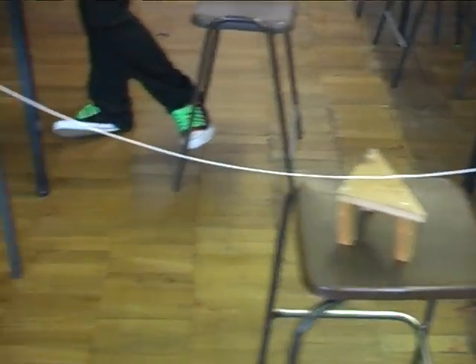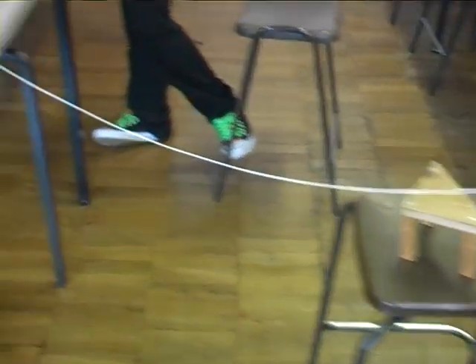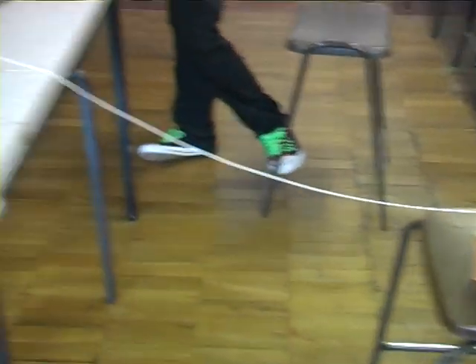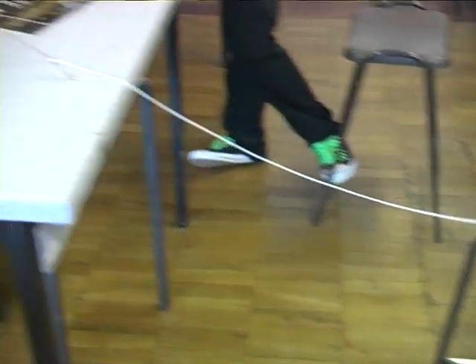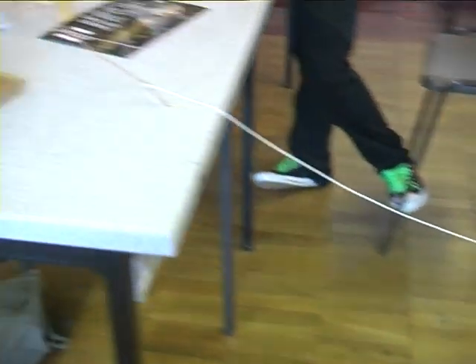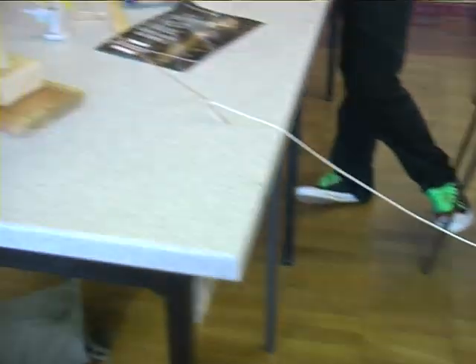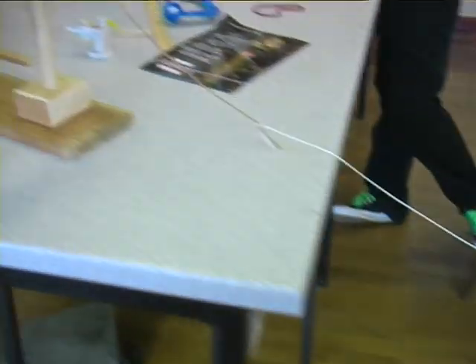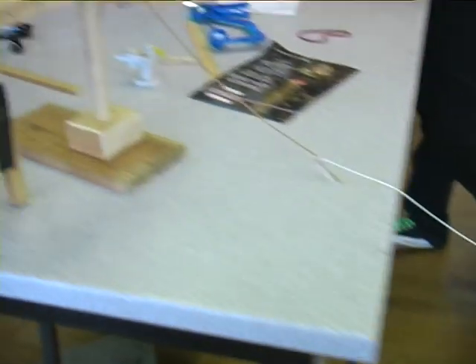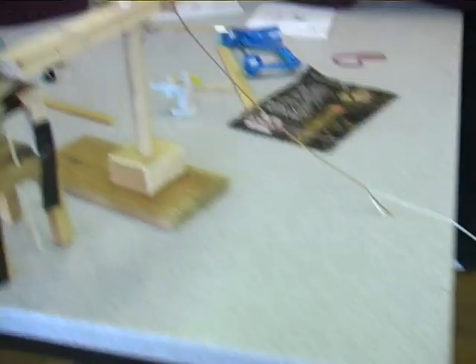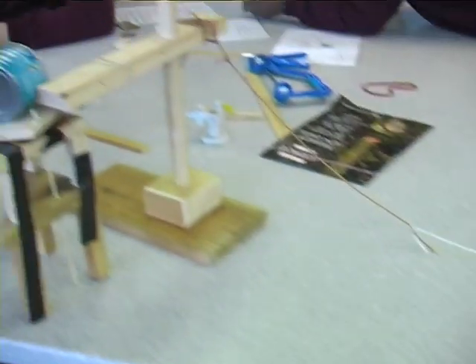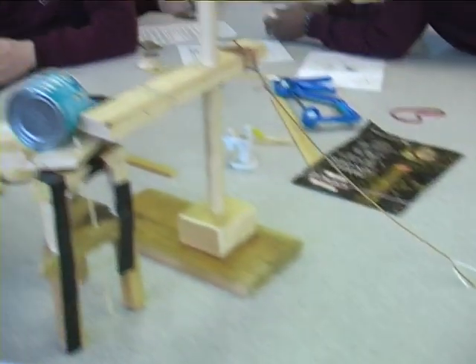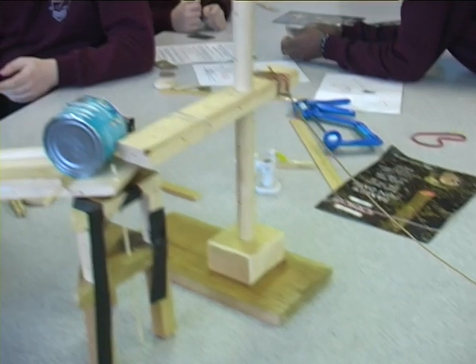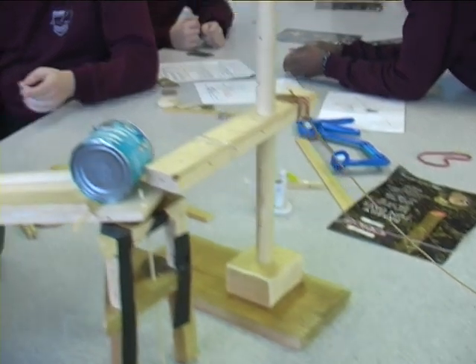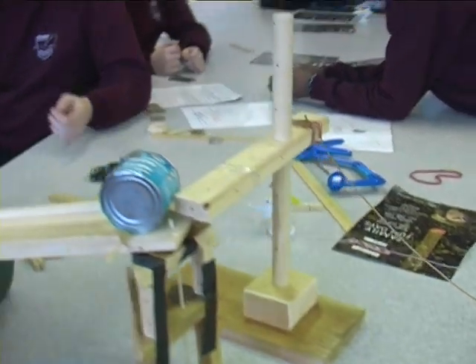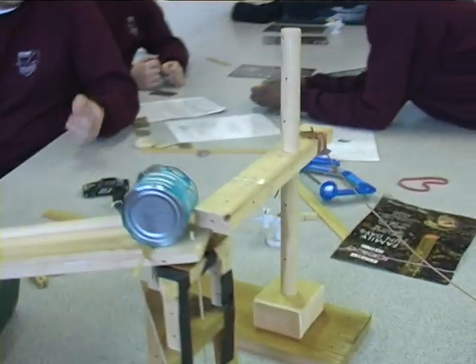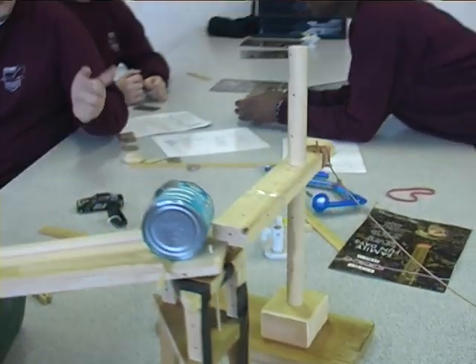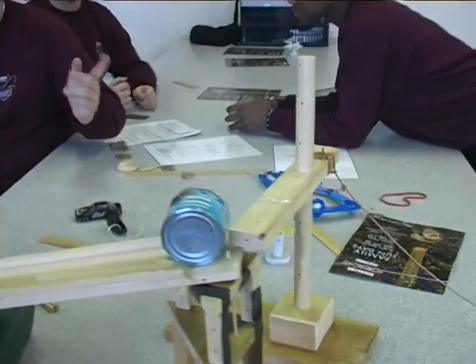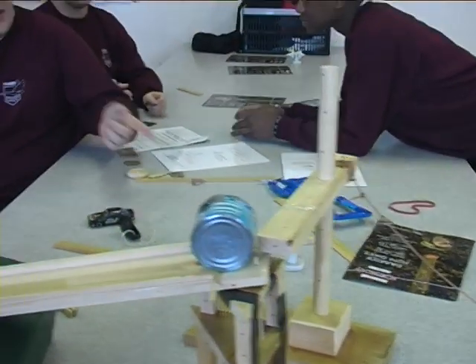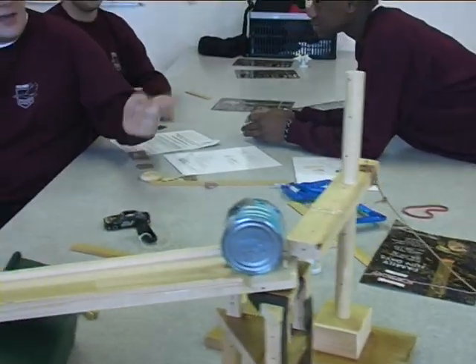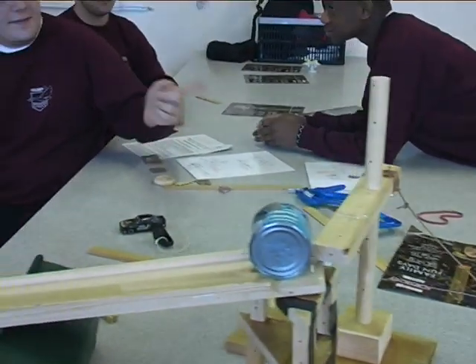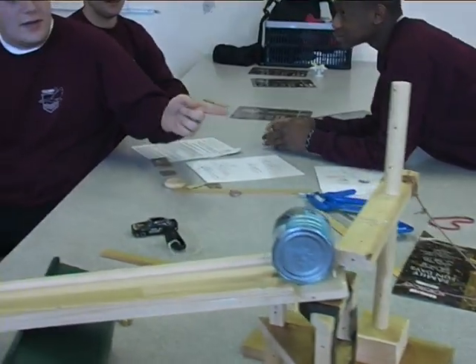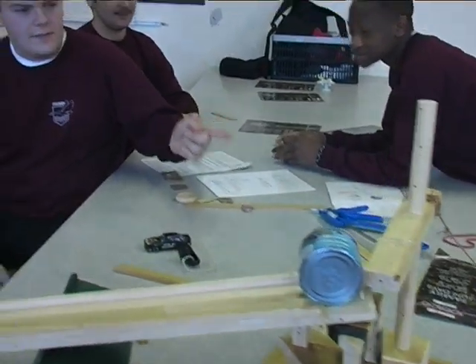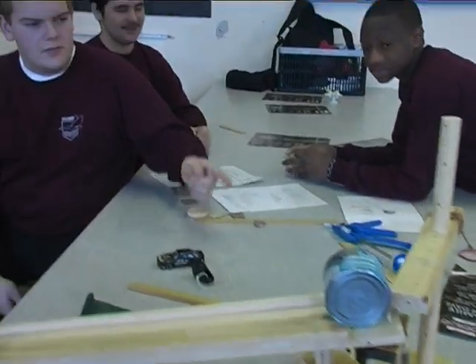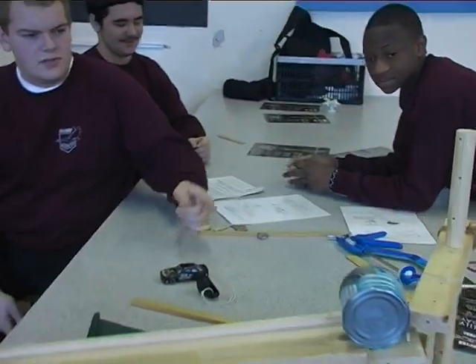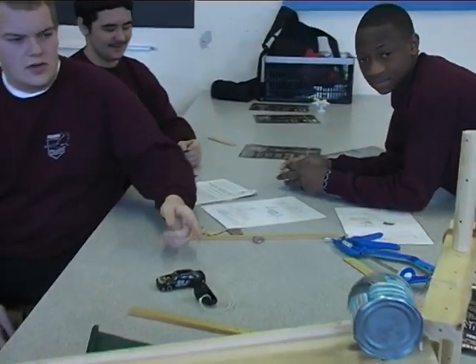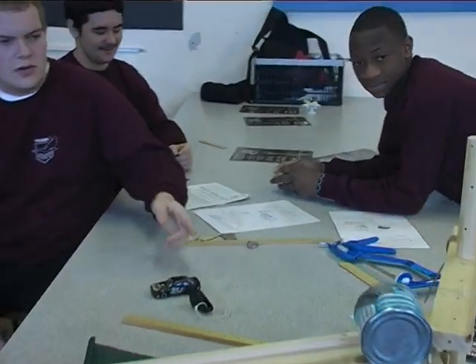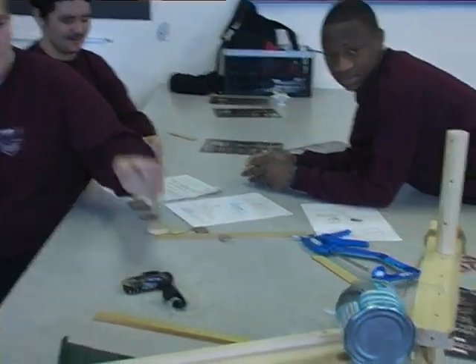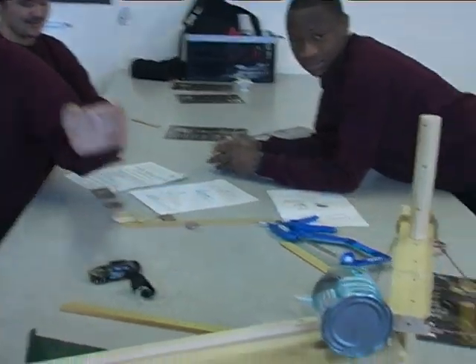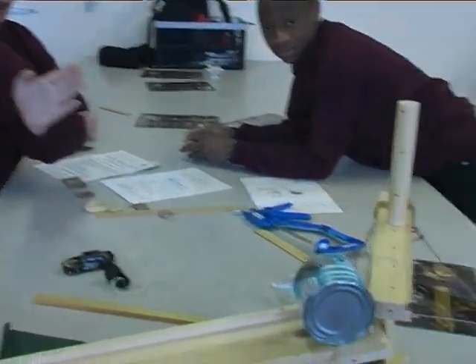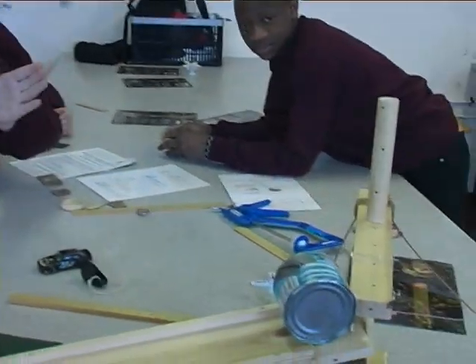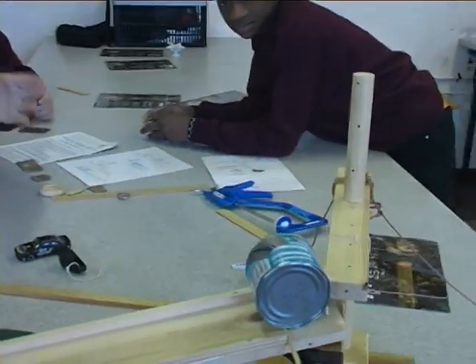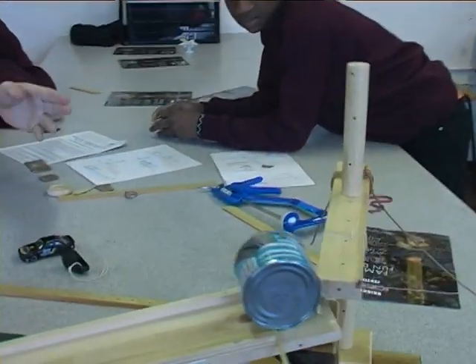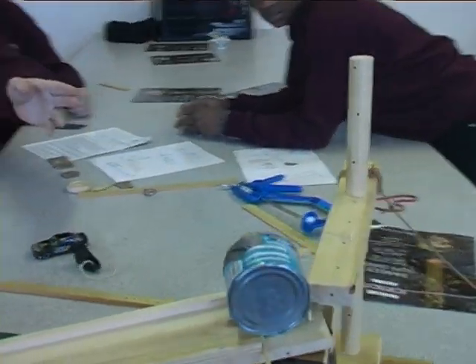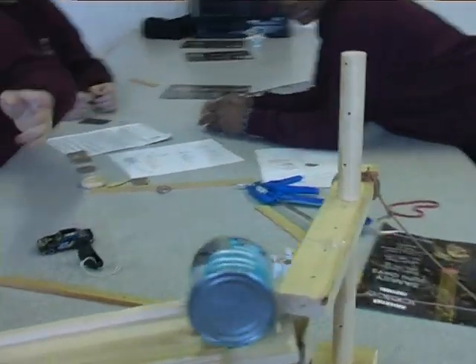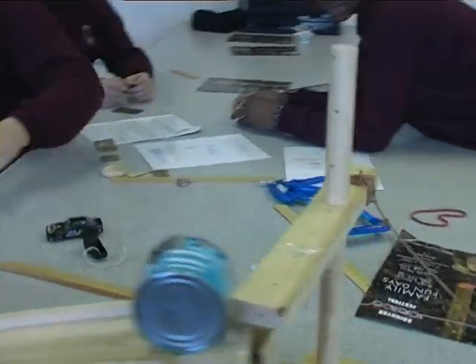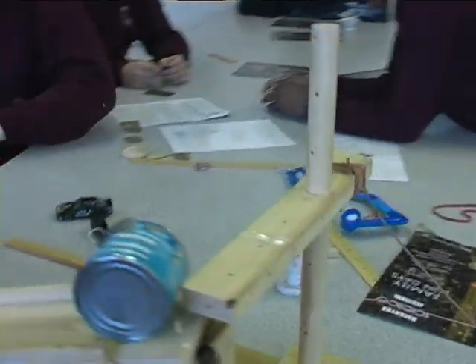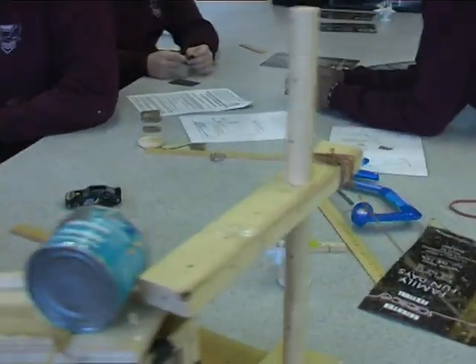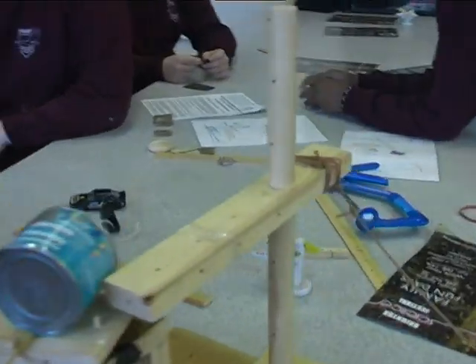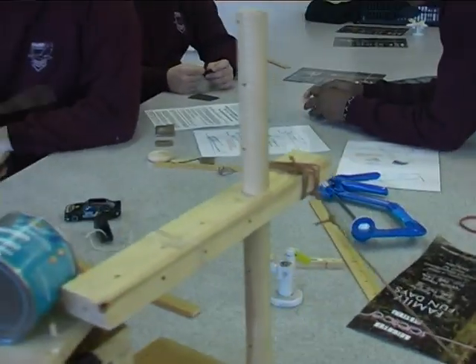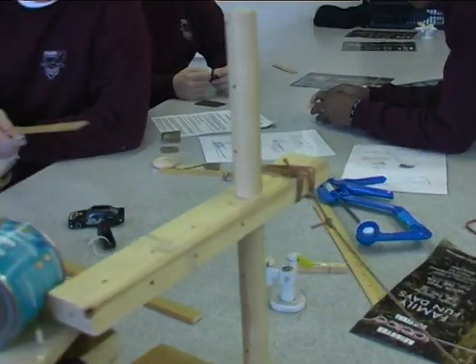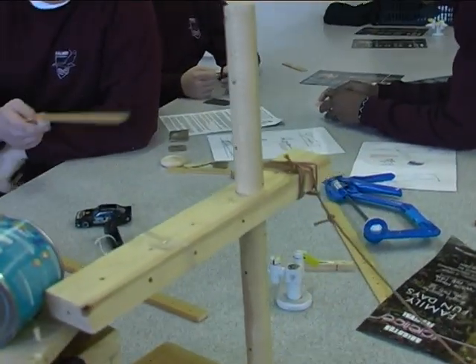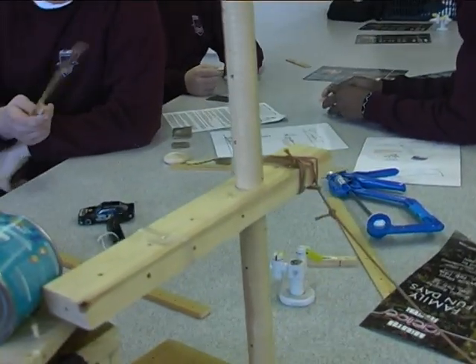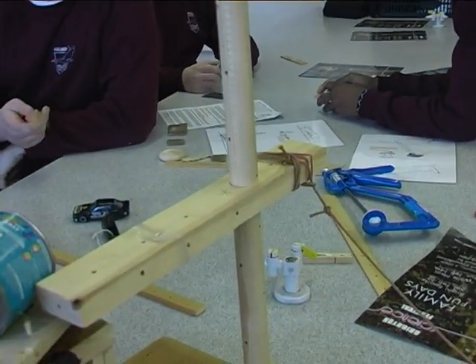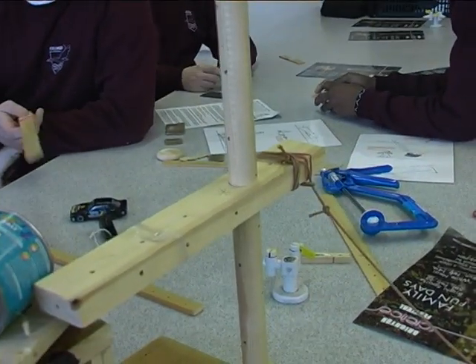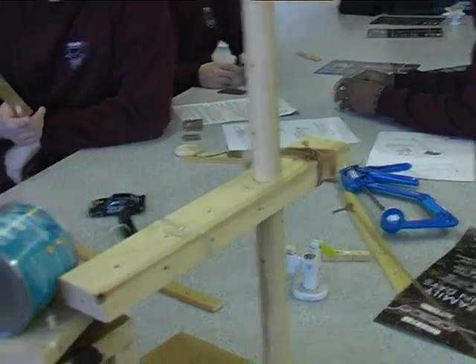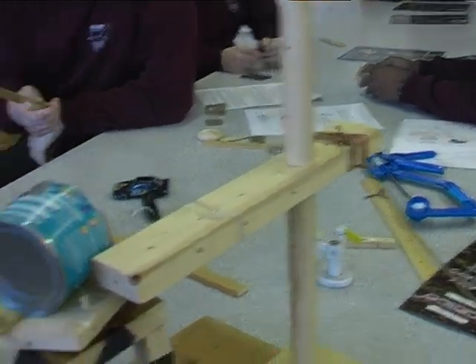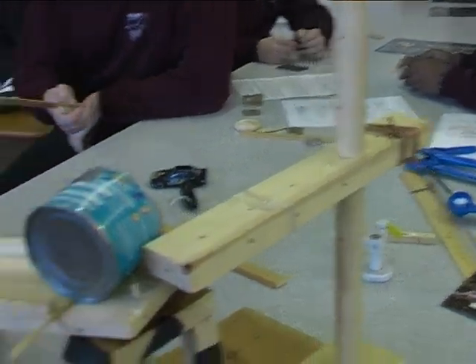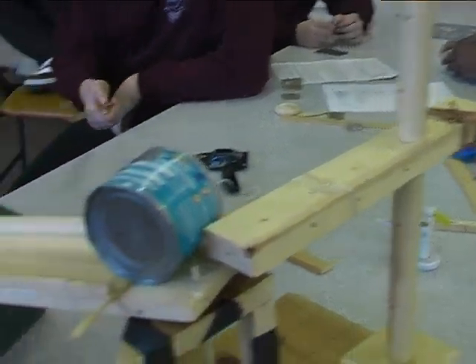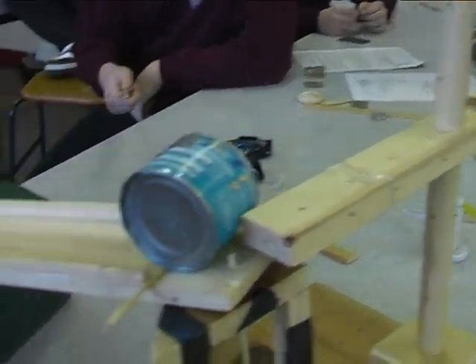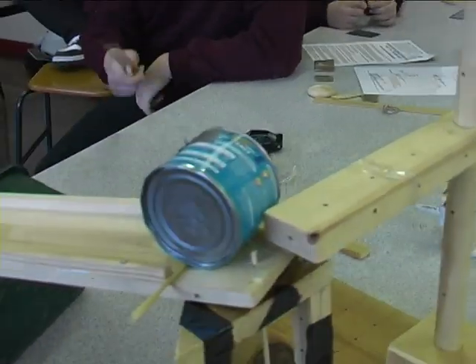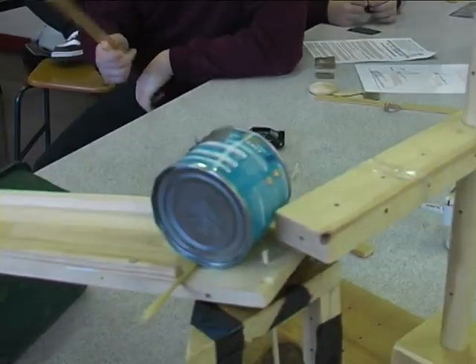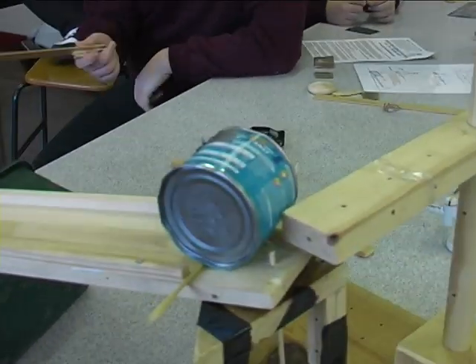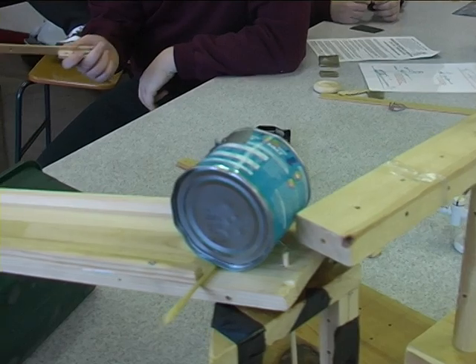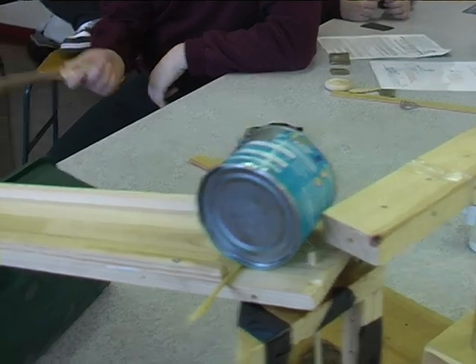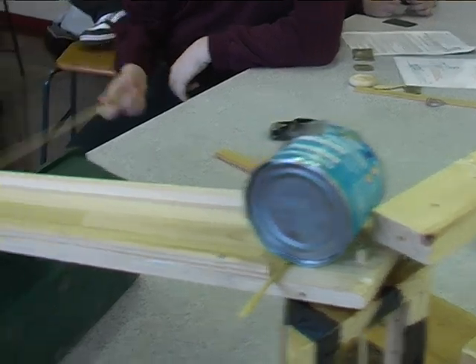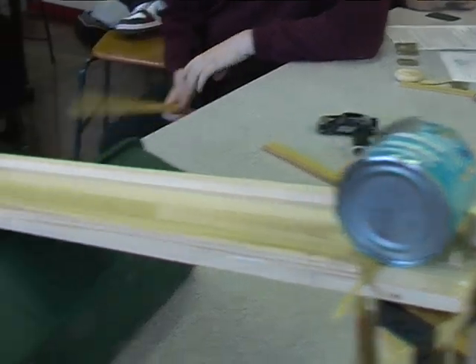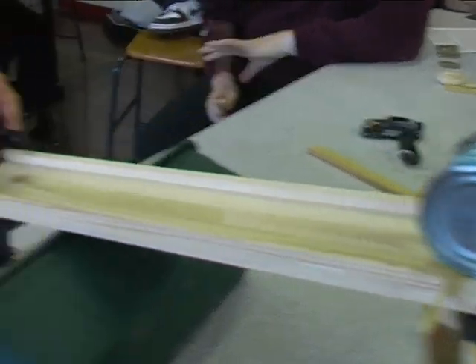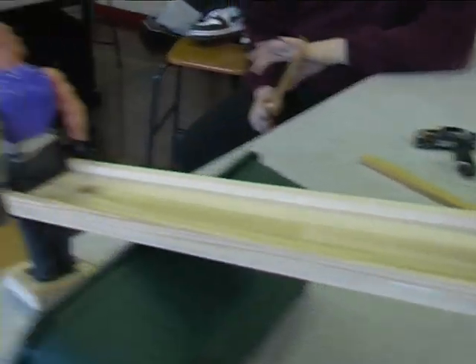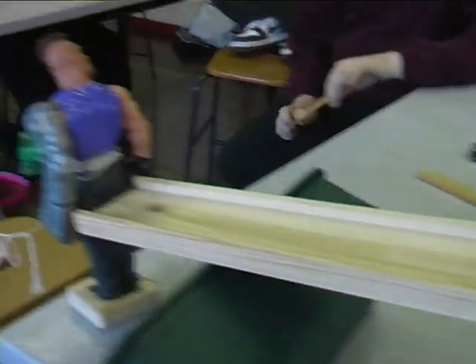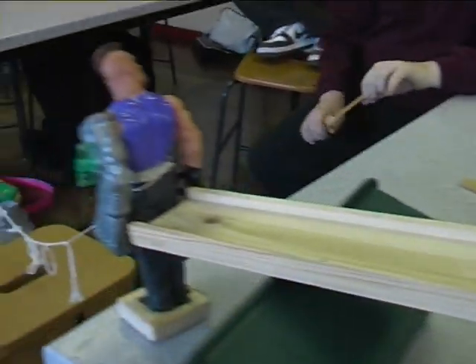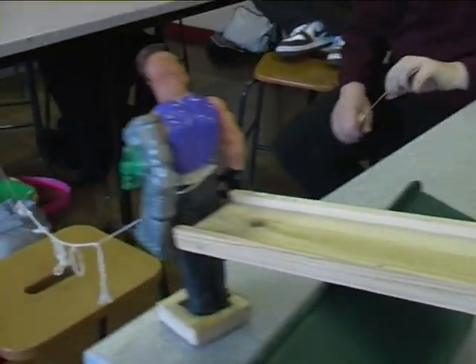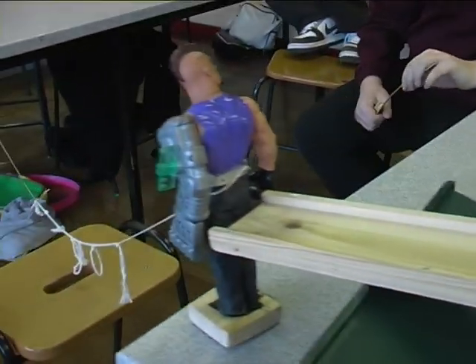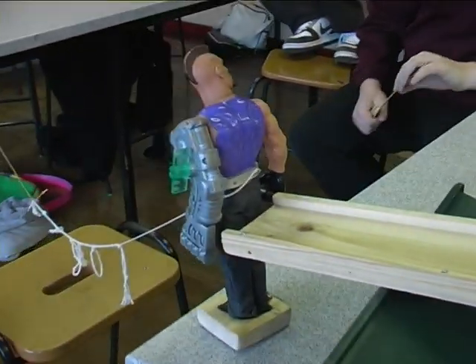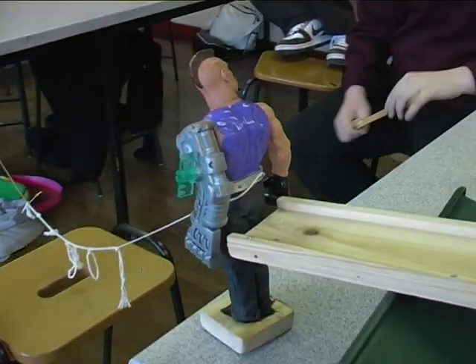And what happens over here? When their figure falls off, it turns the block of wood hitting the can, then knocking off the figure.